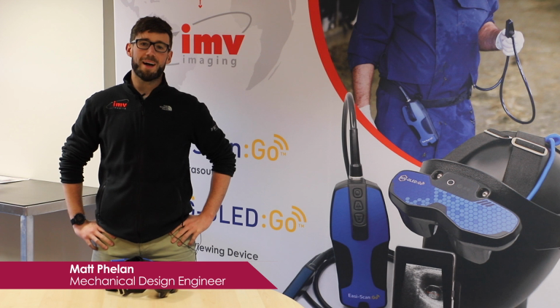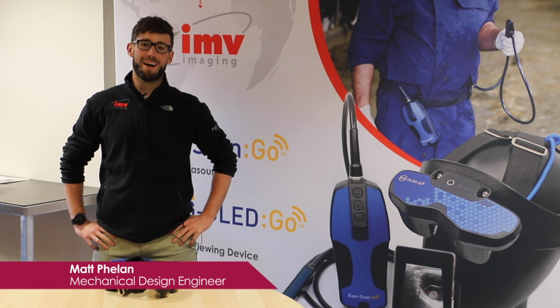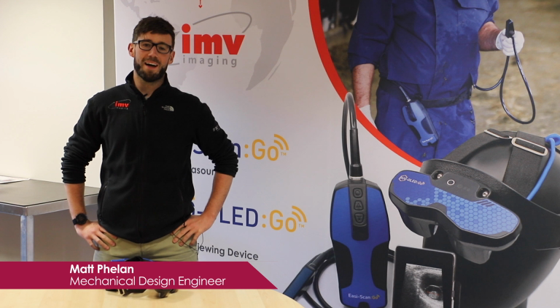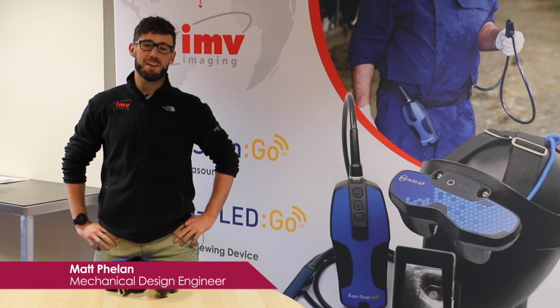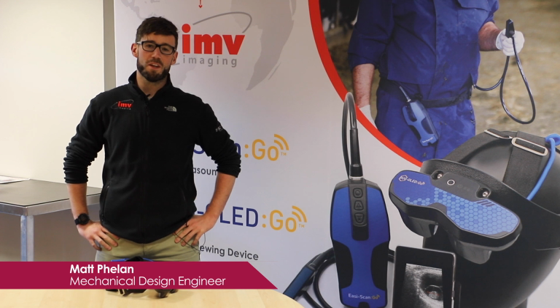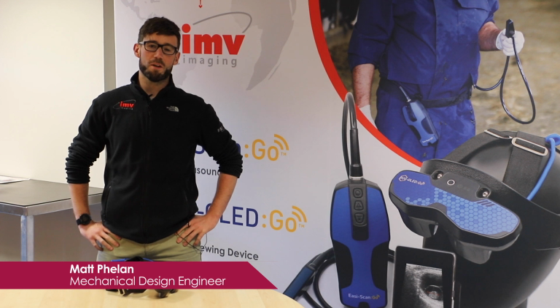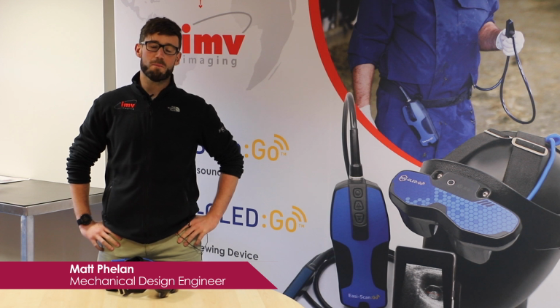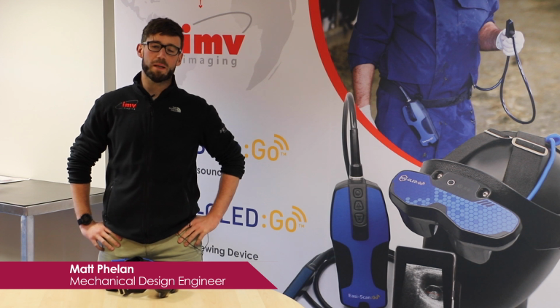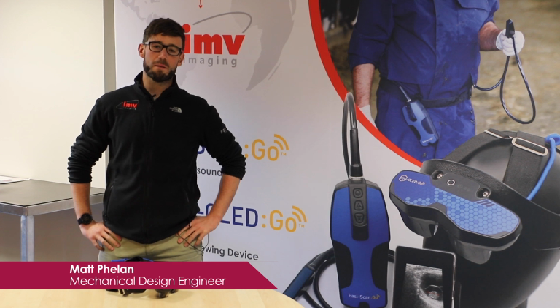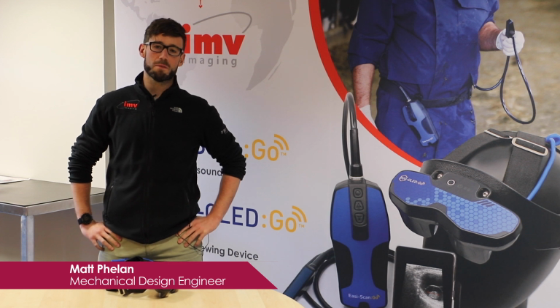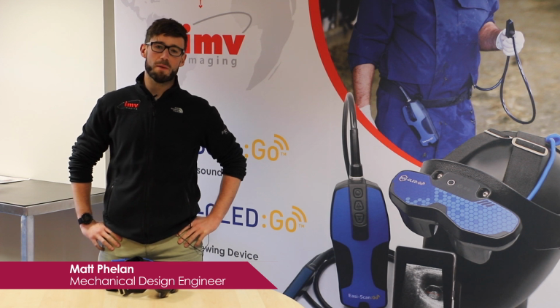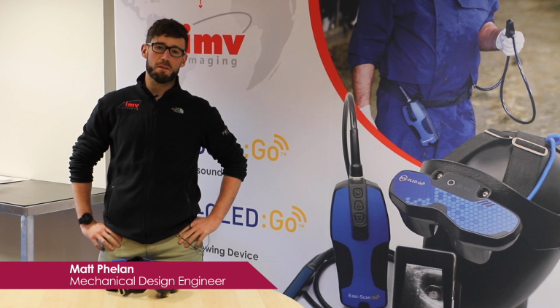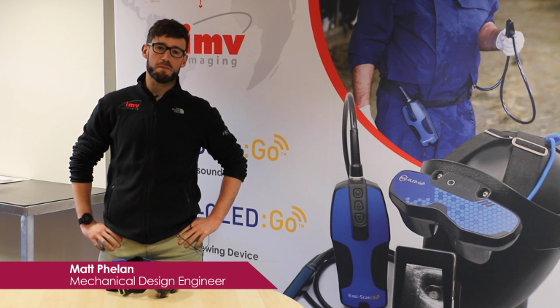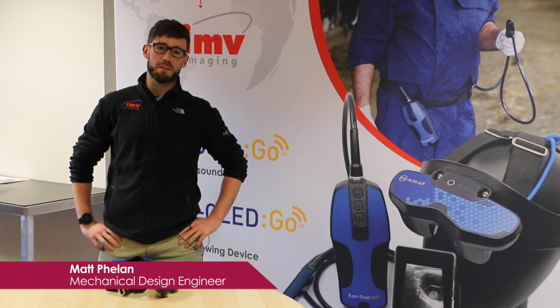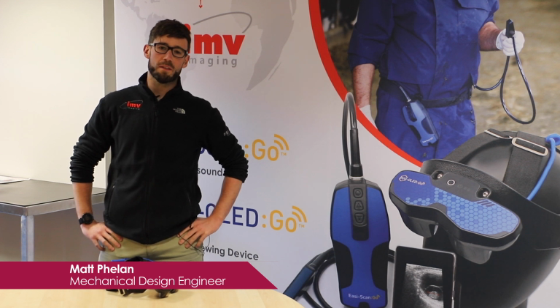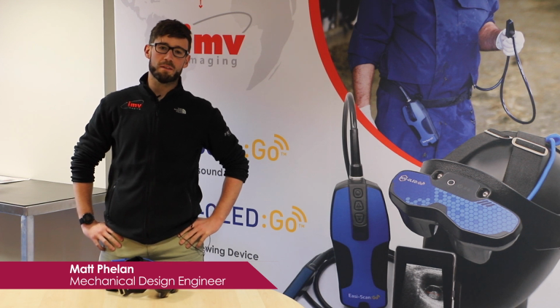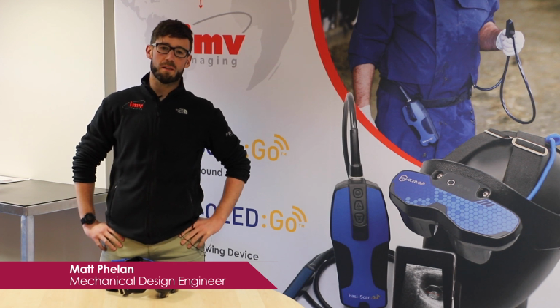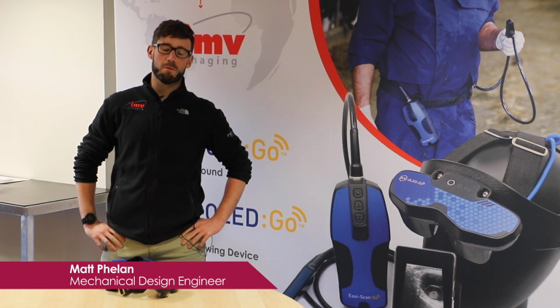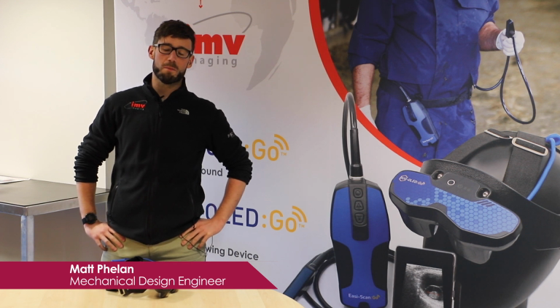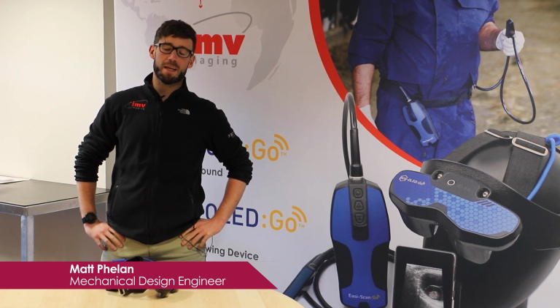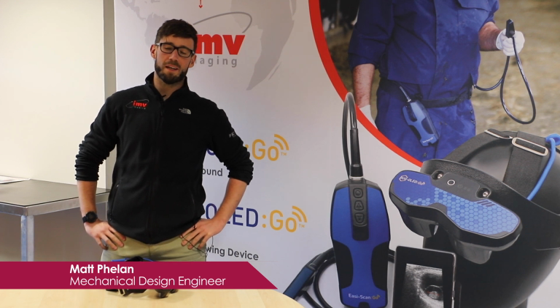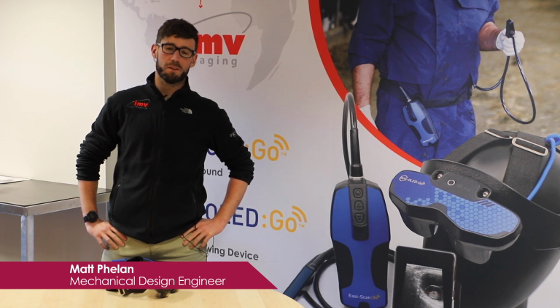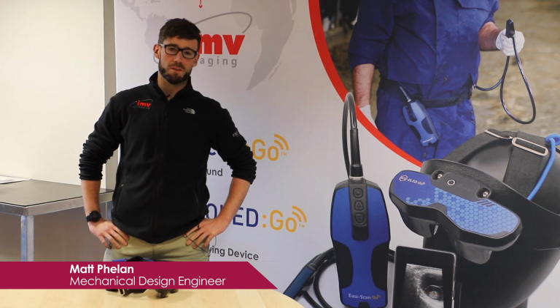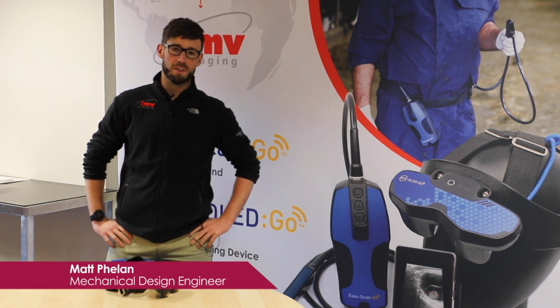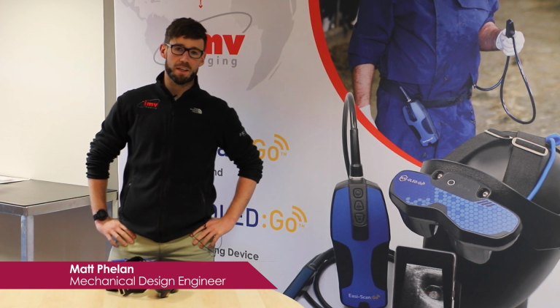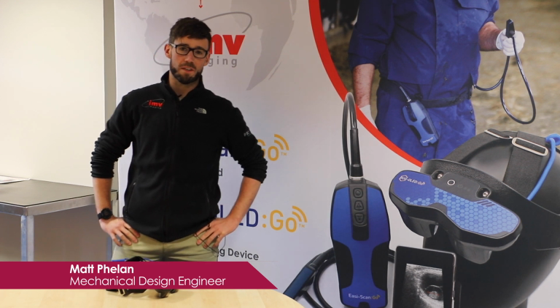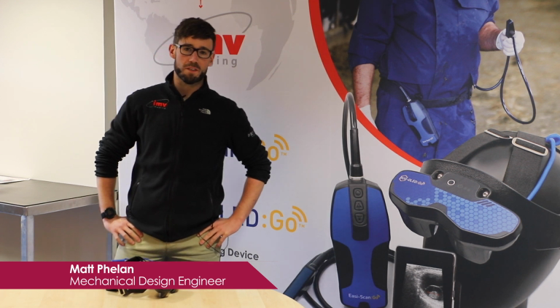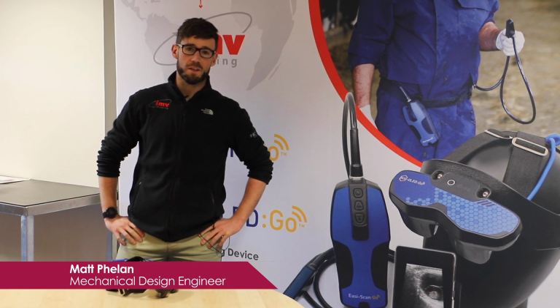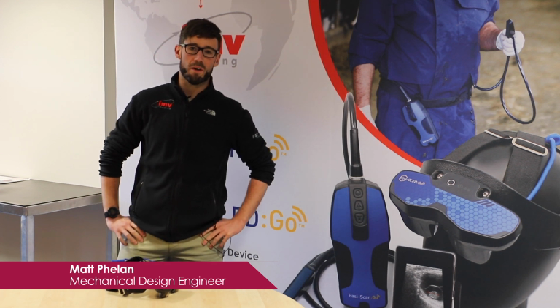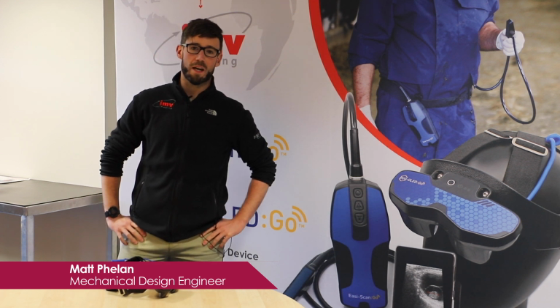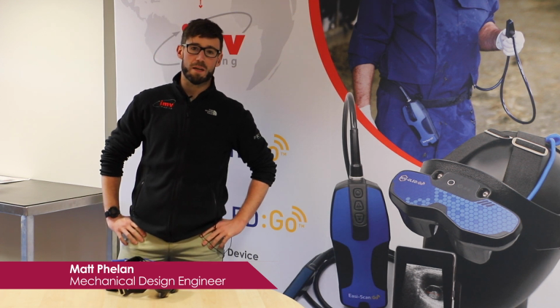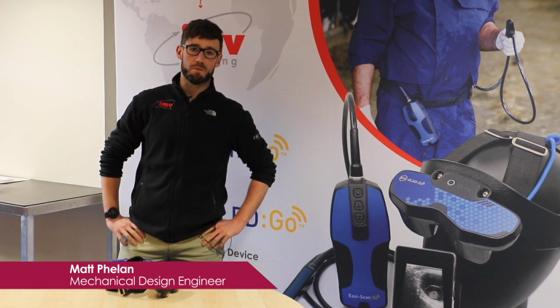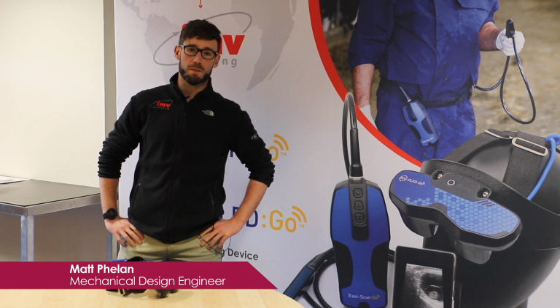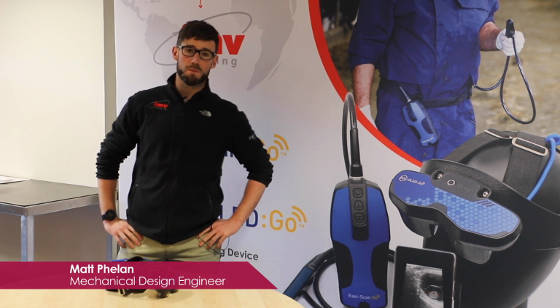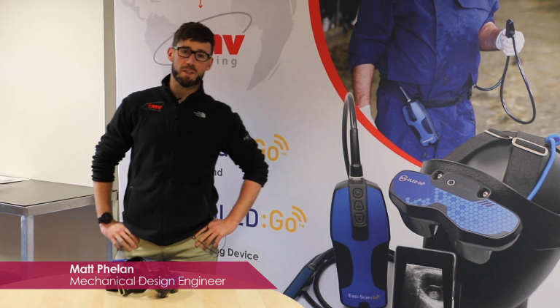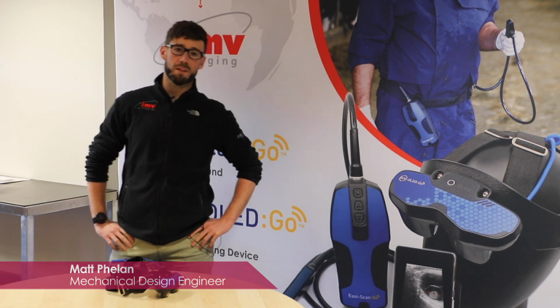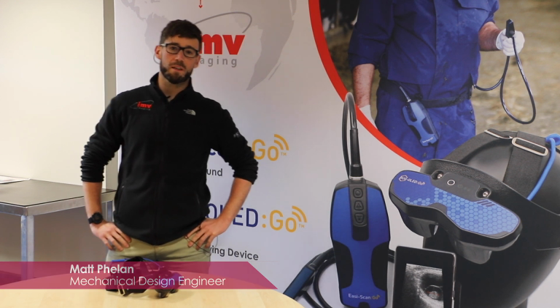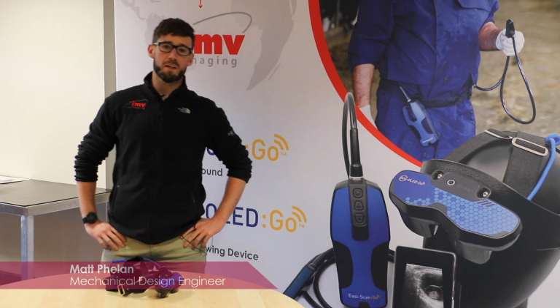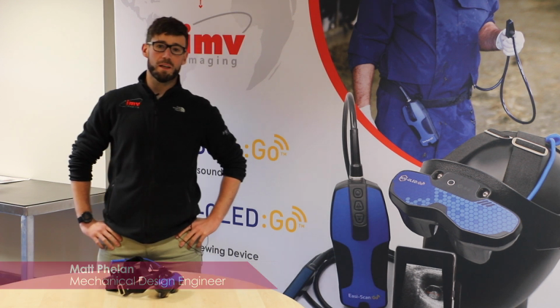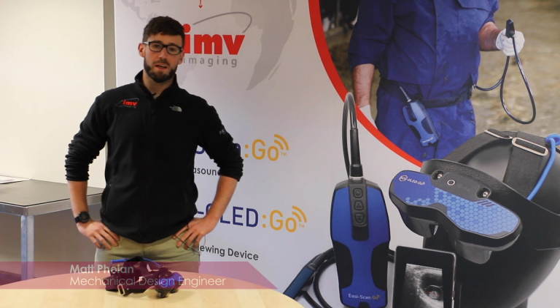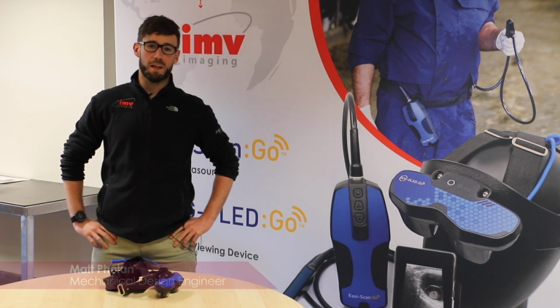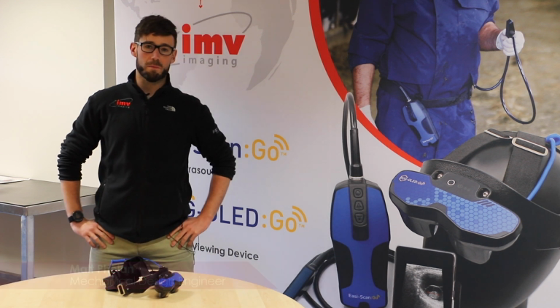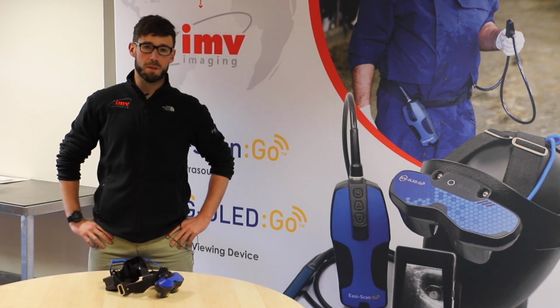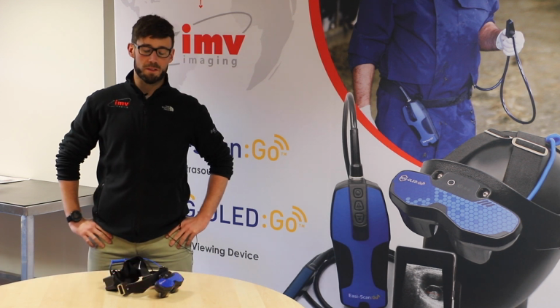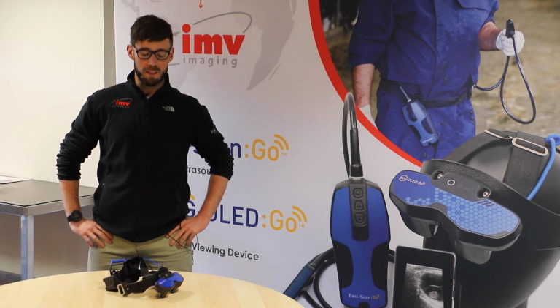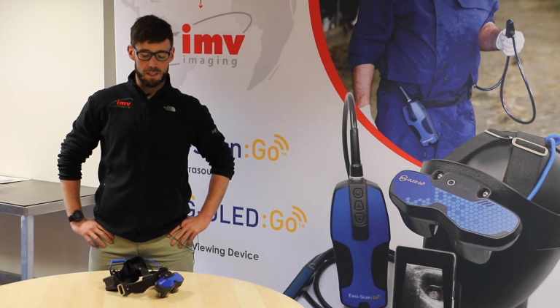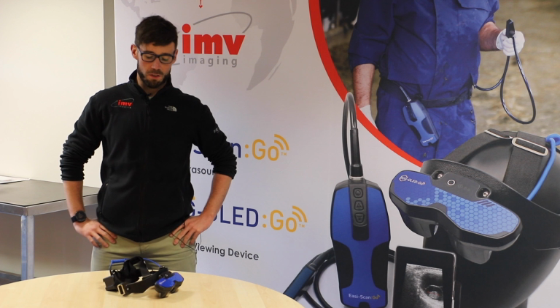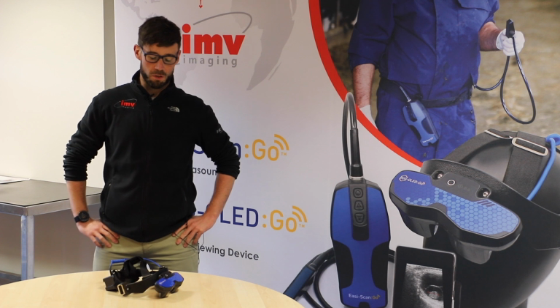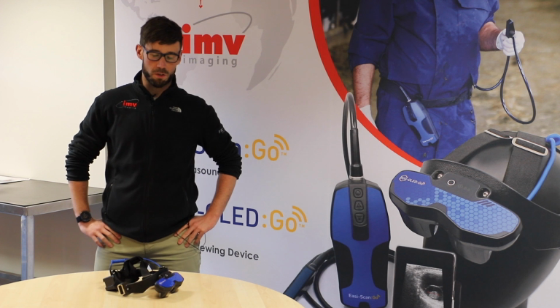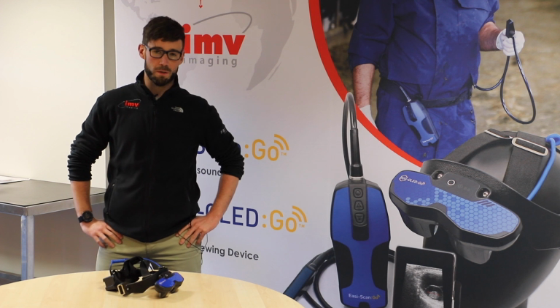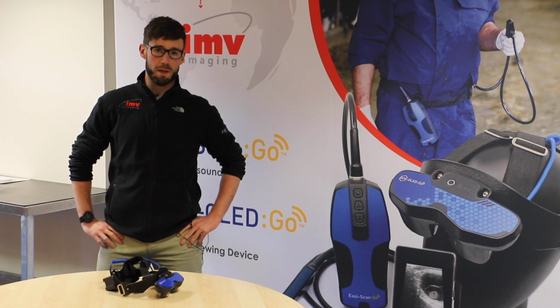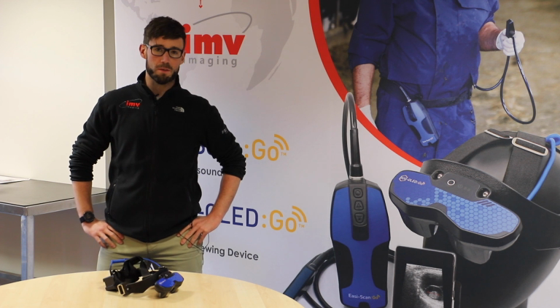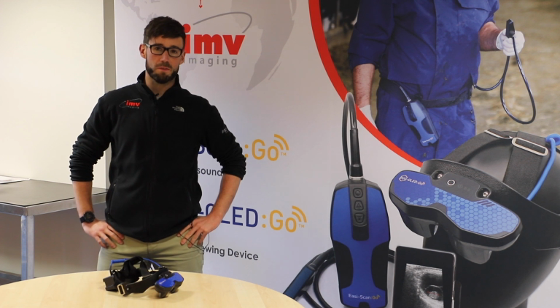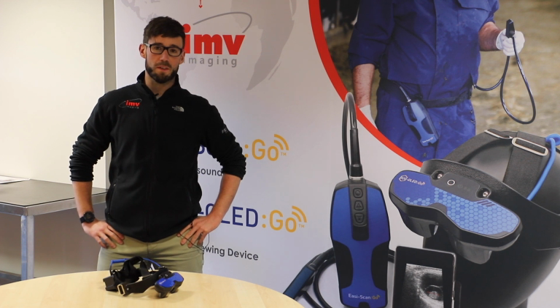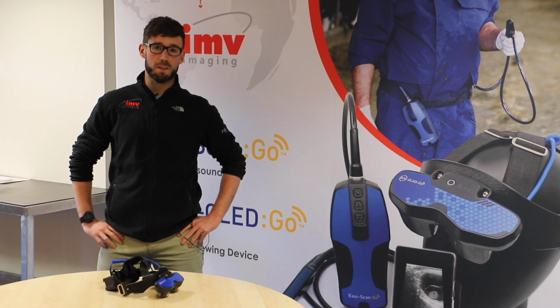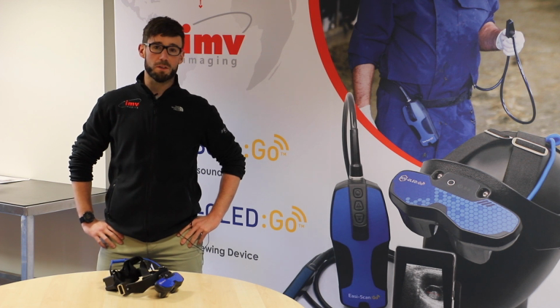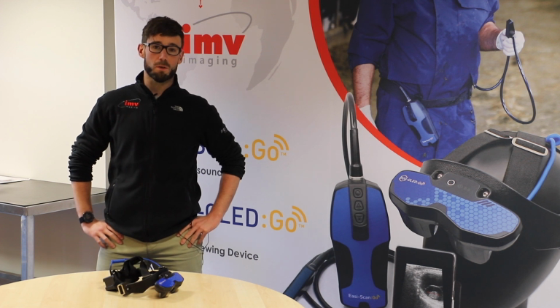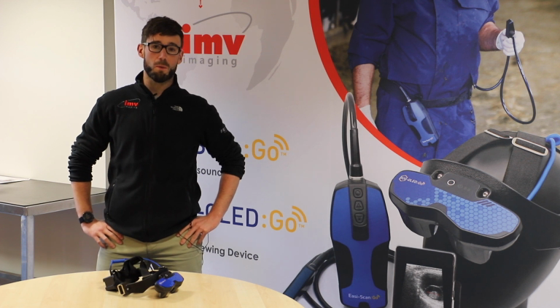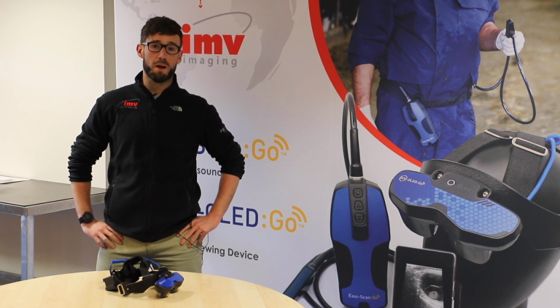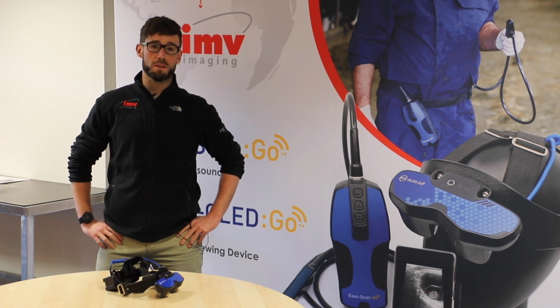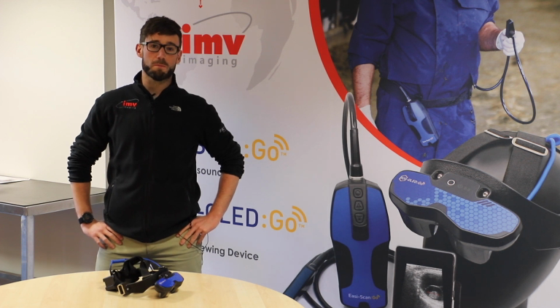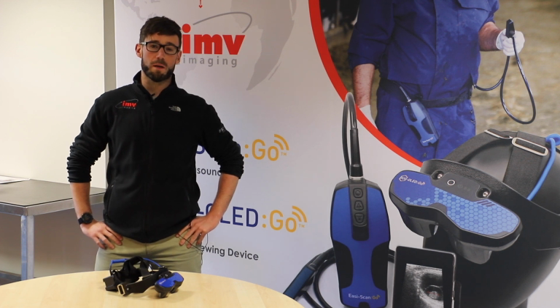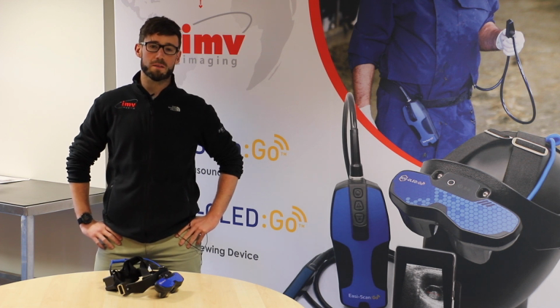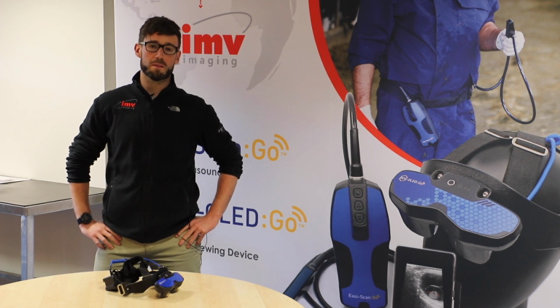Hi there, my name is Matt Phelan. I'm a mechanical design engineer at IMV Imaging and I'm here today to show you how to fit your wireless bugs.